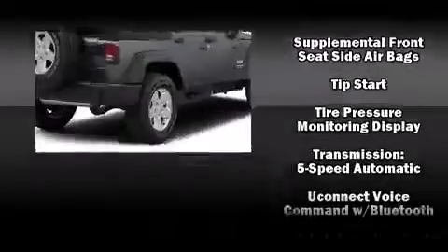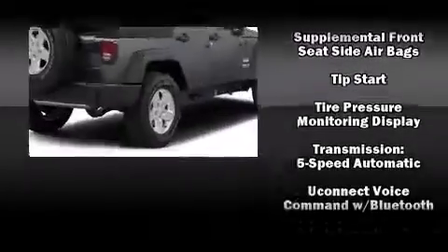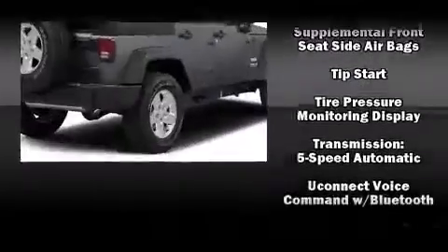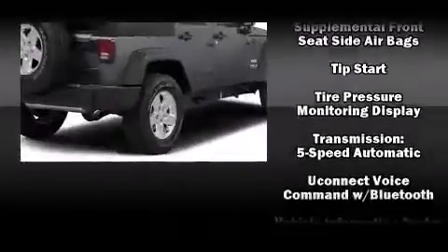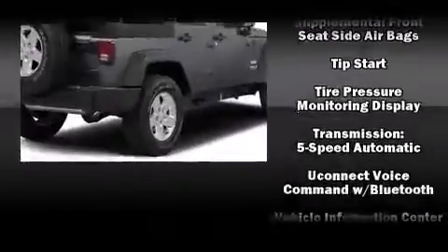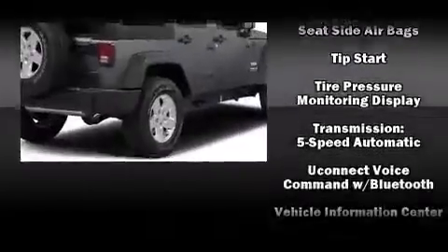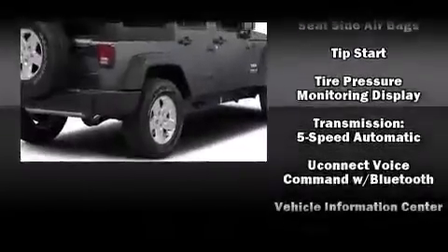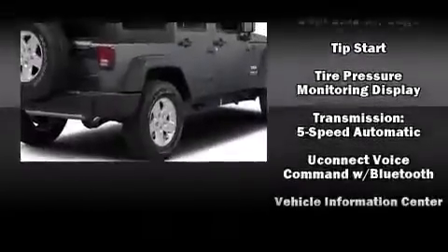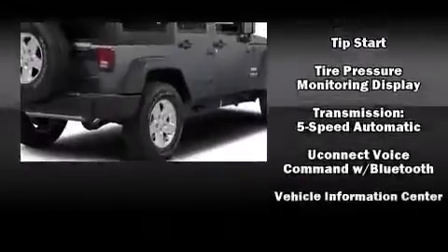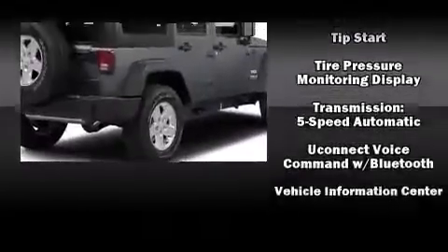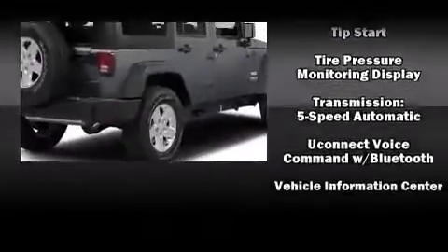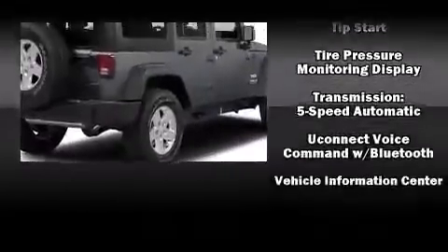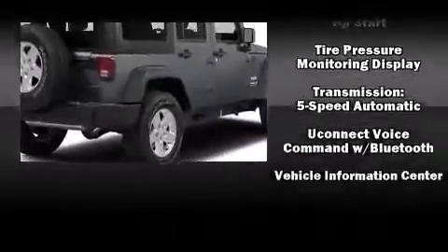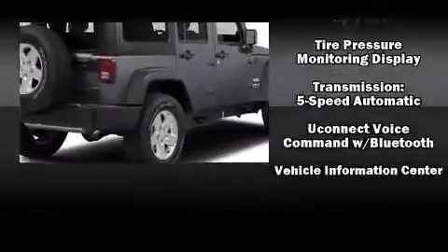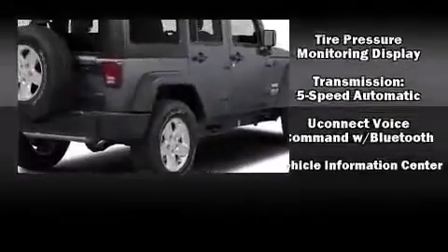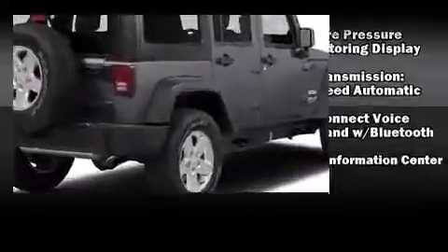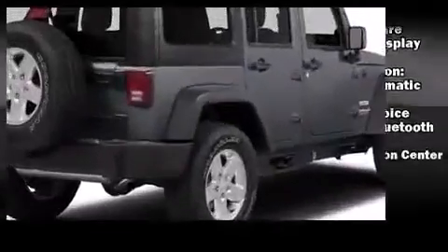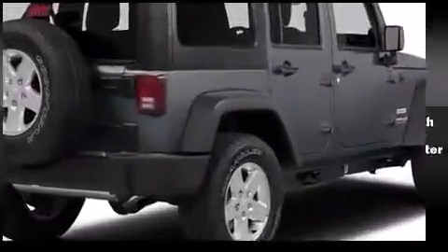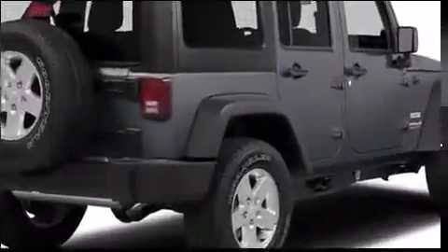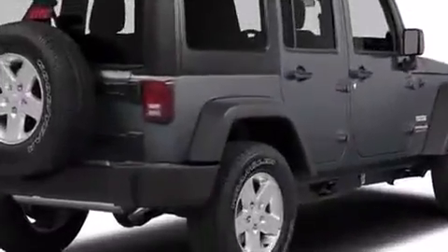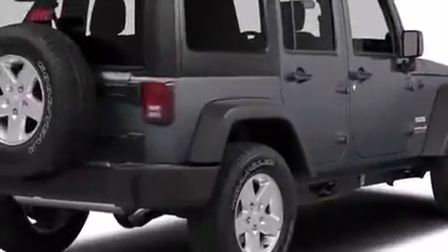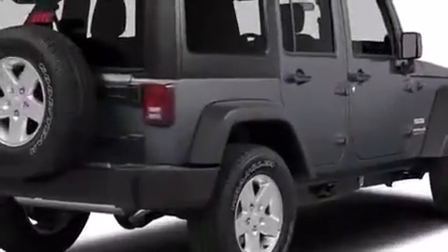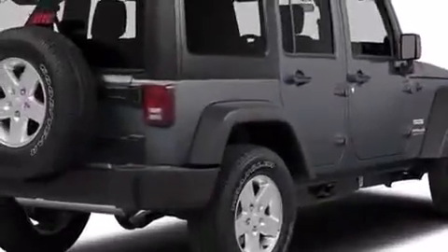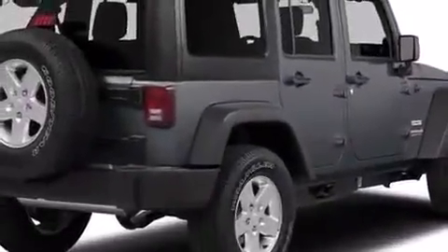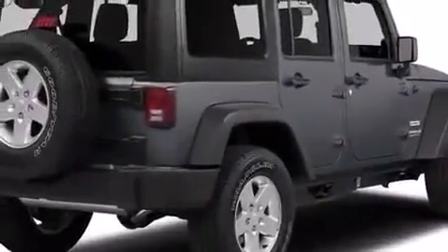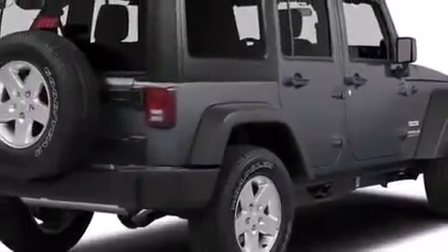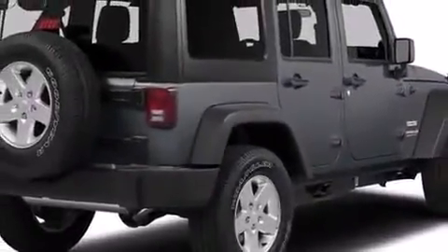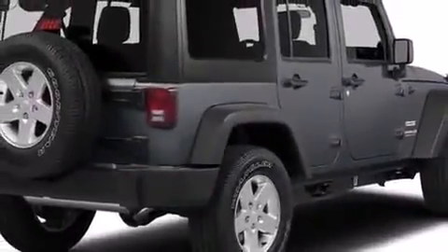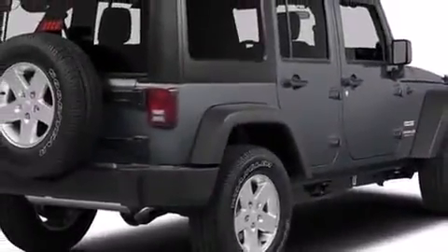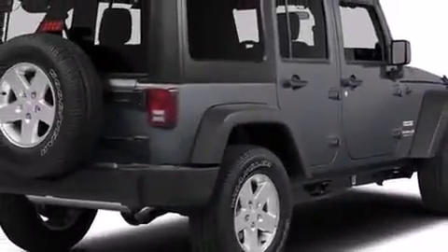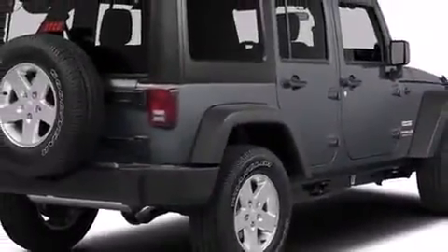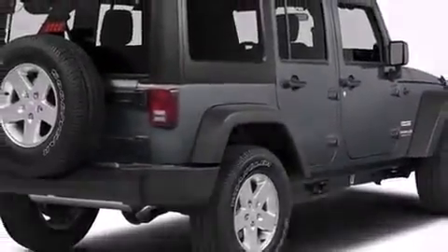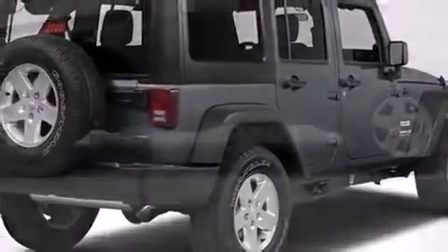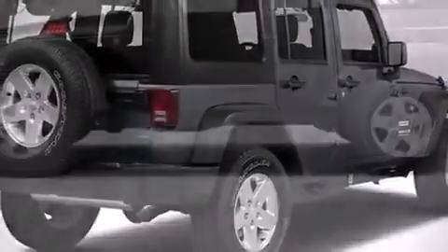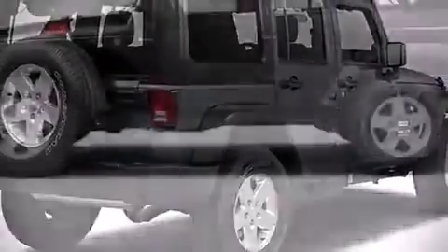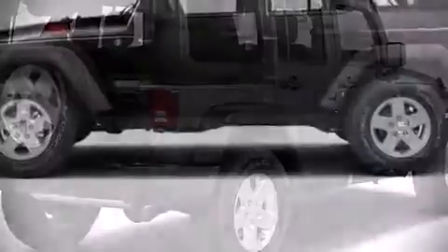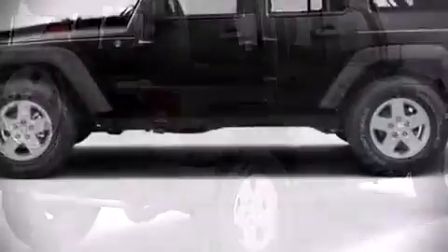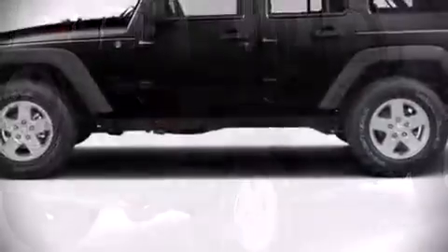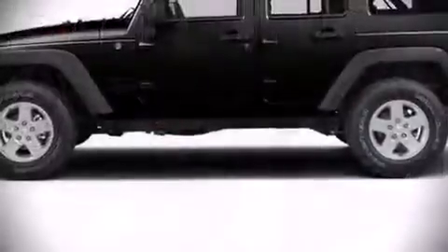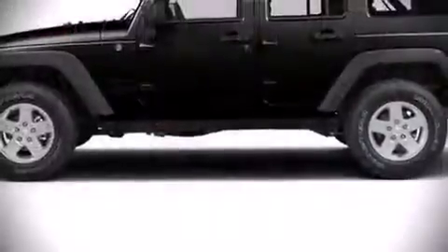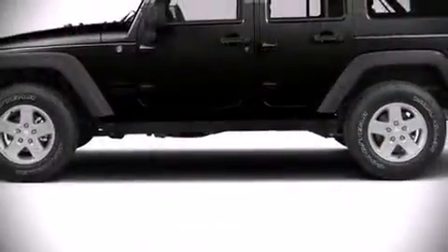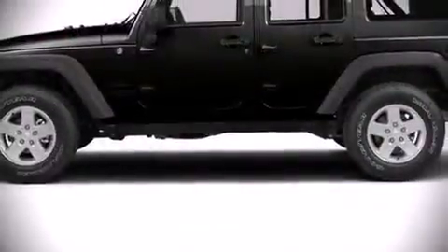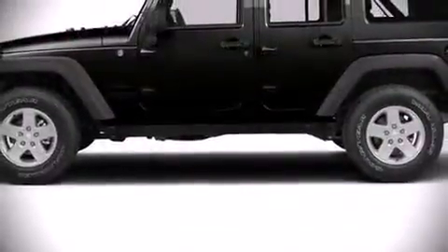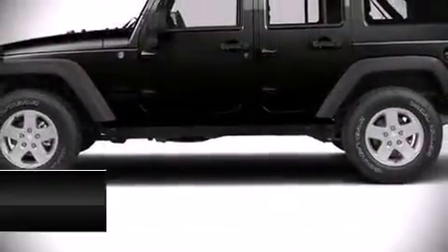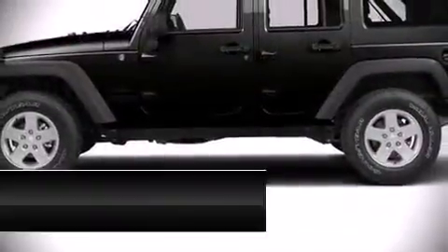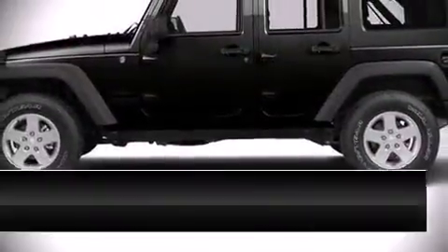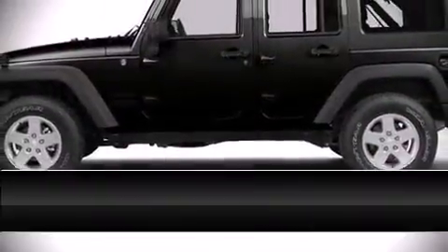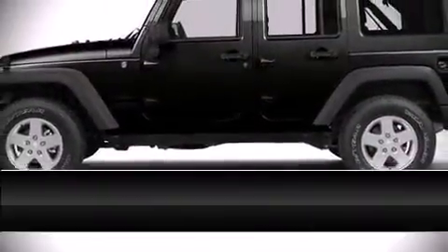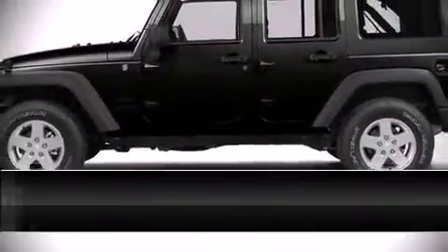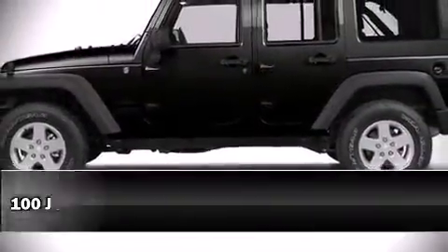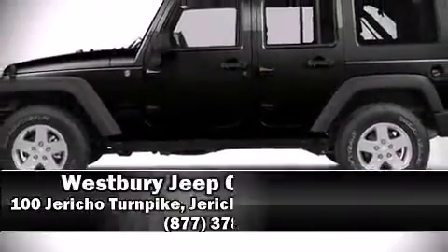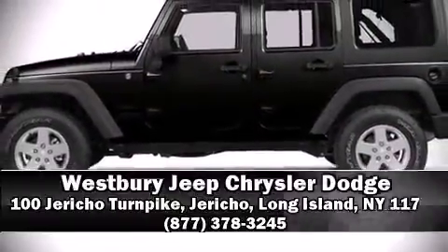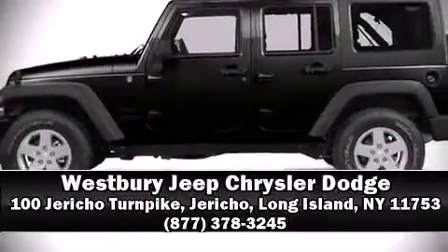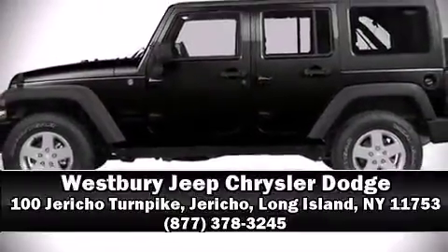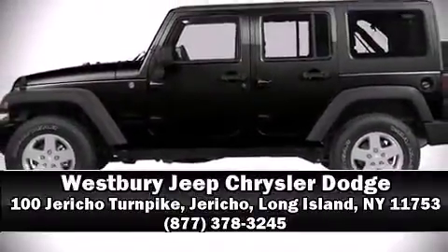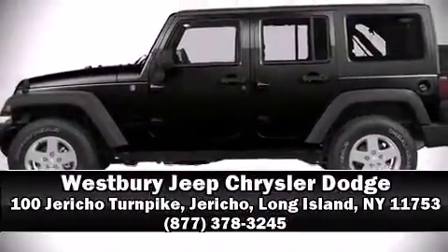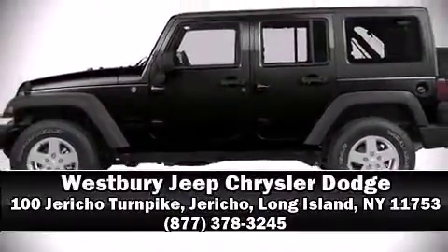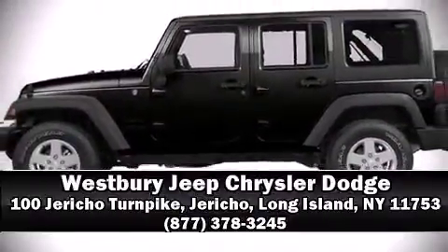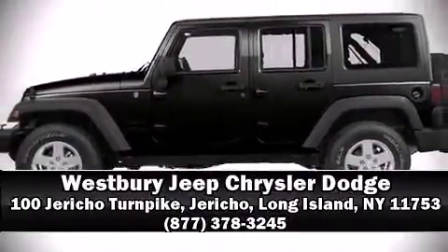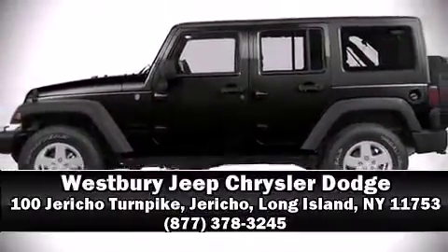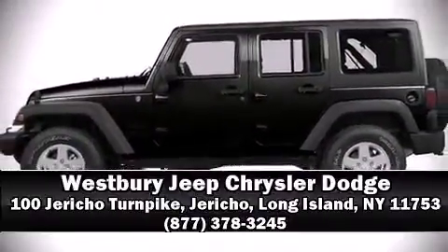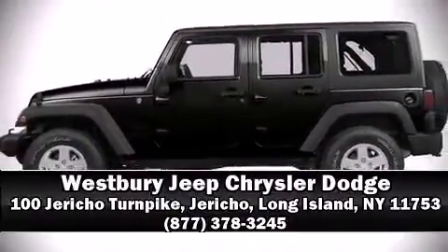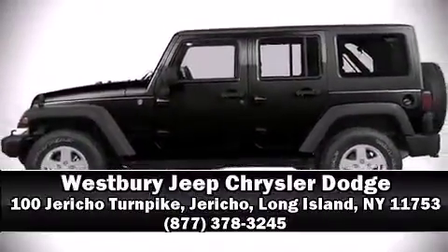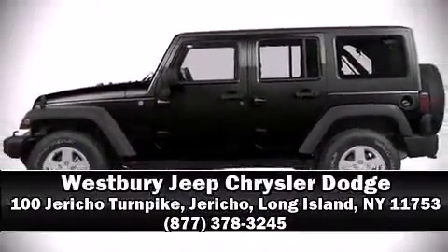Four-wheel disc brakes with ABS round out the safety package. Our knowledgeable sales staff is available to answer any questions that you might have — we are here to help you.